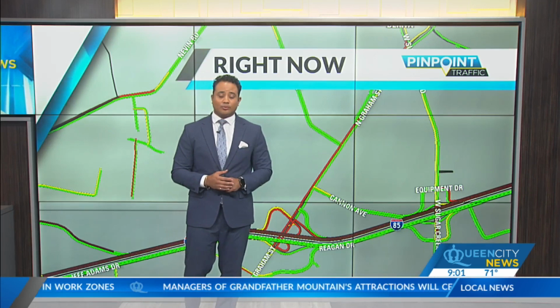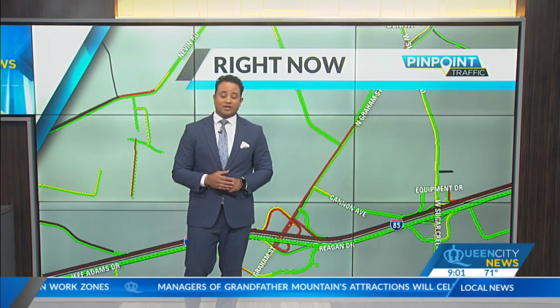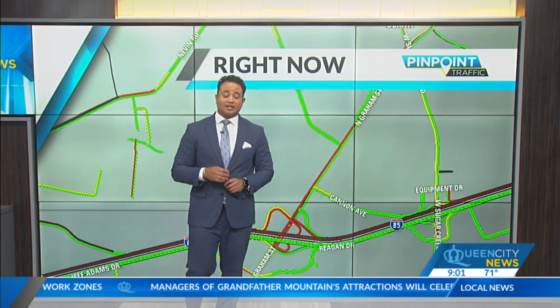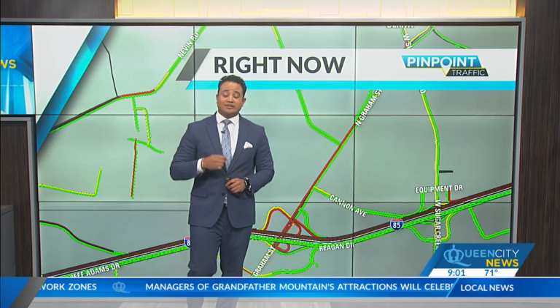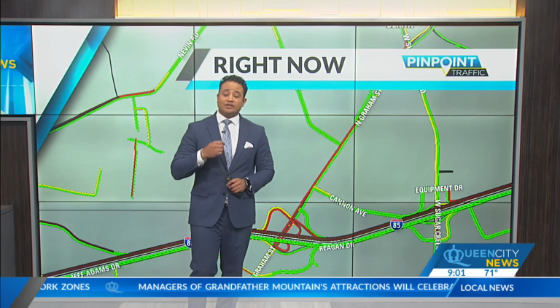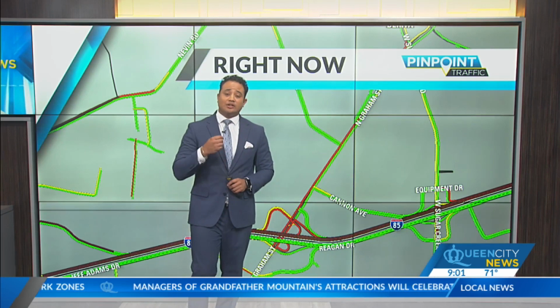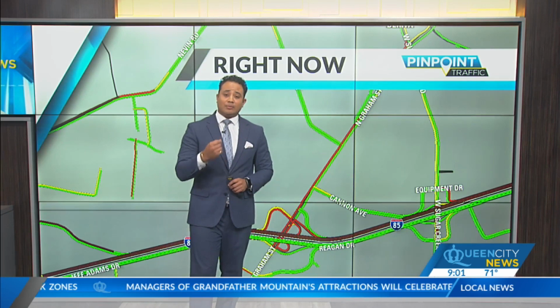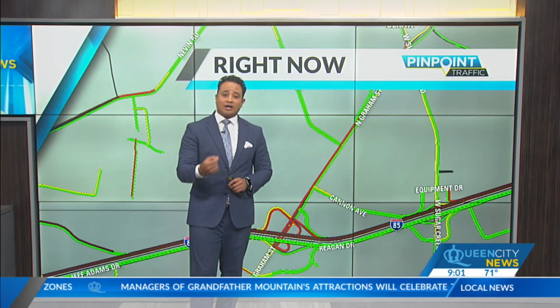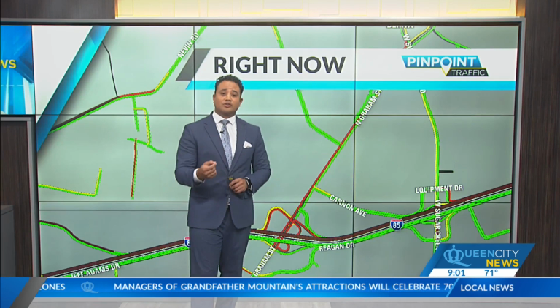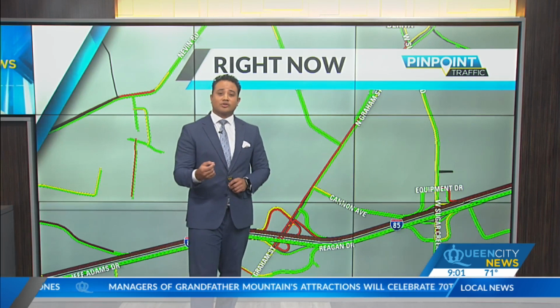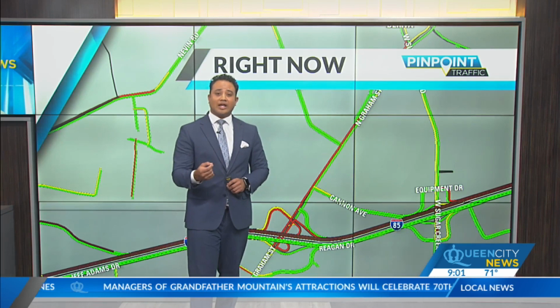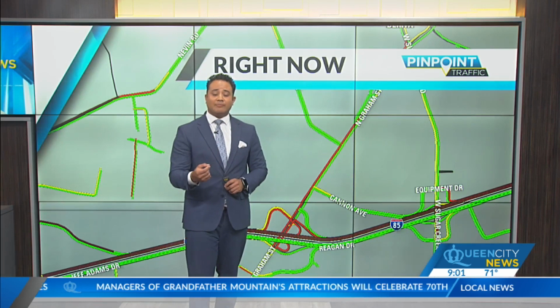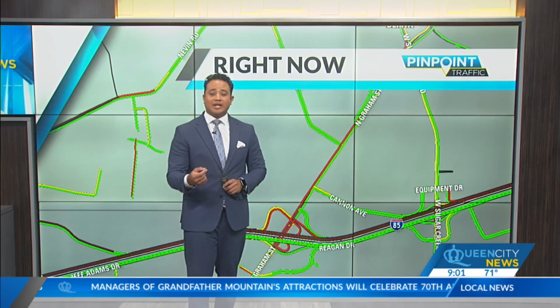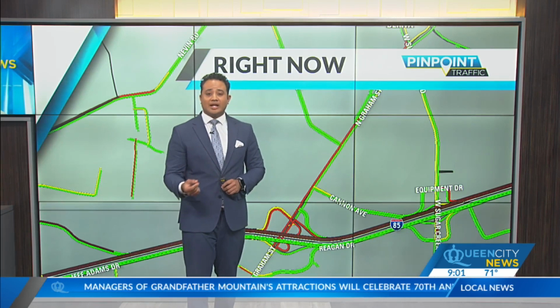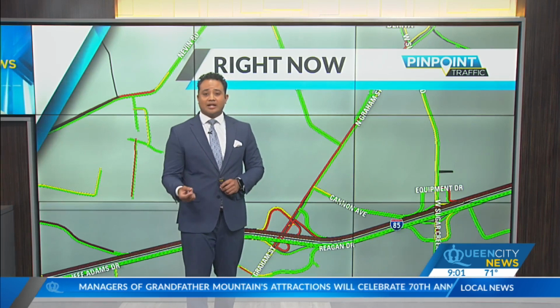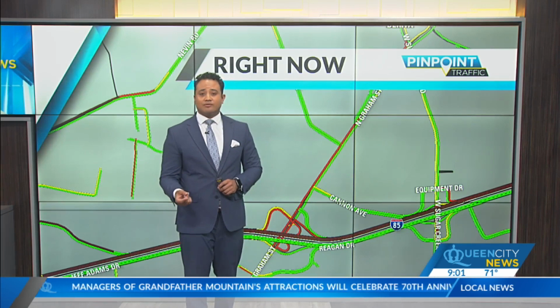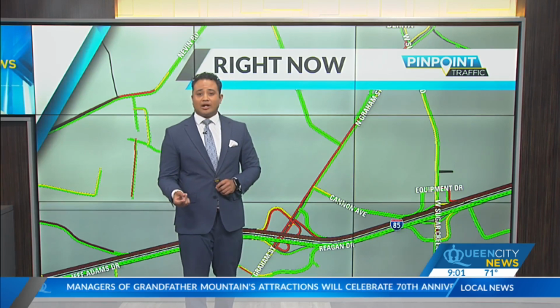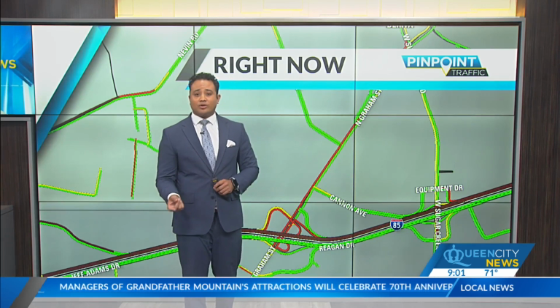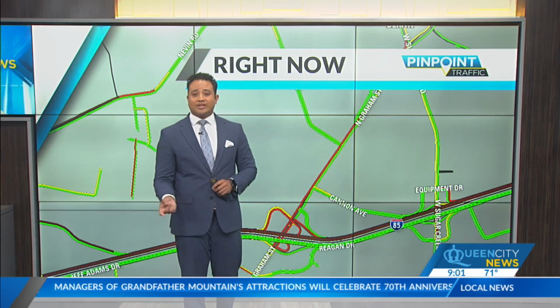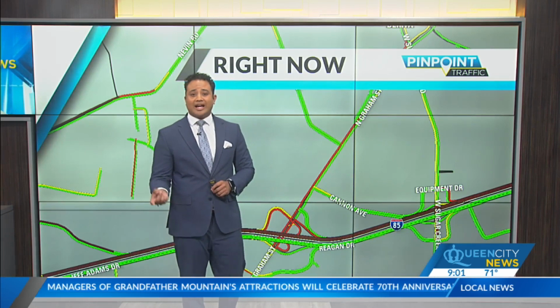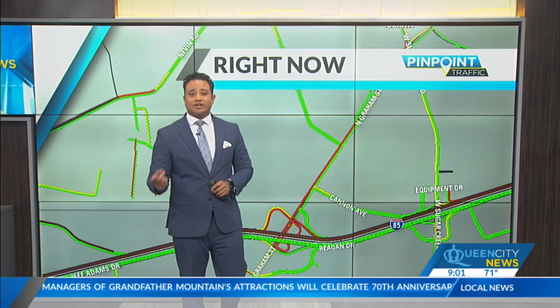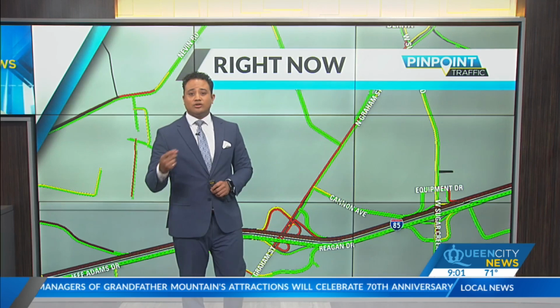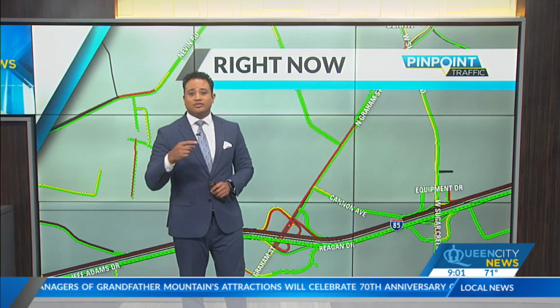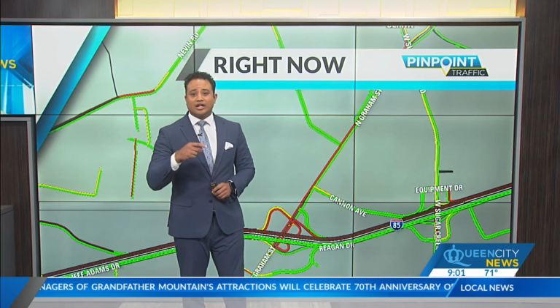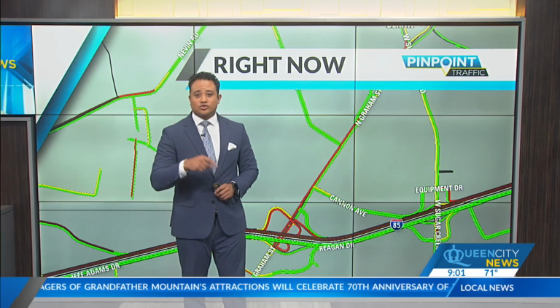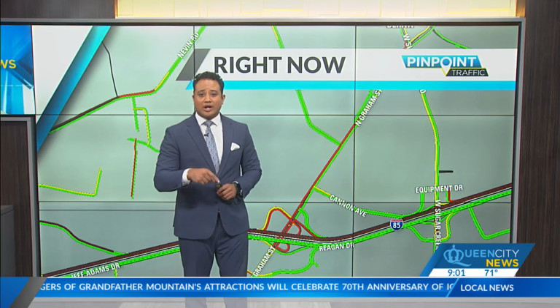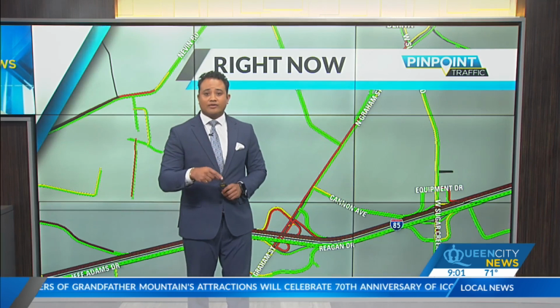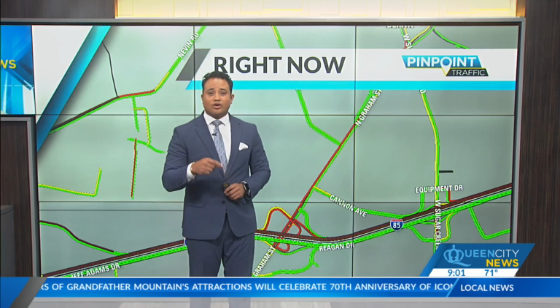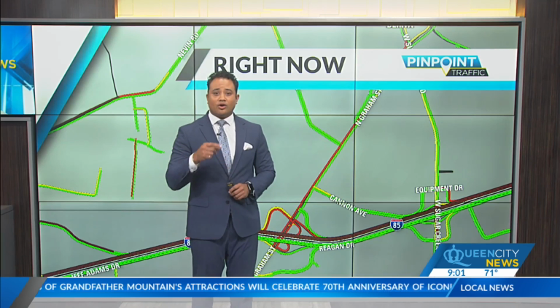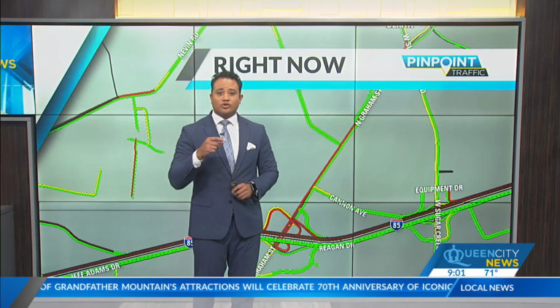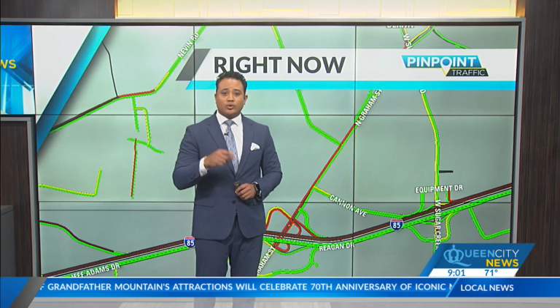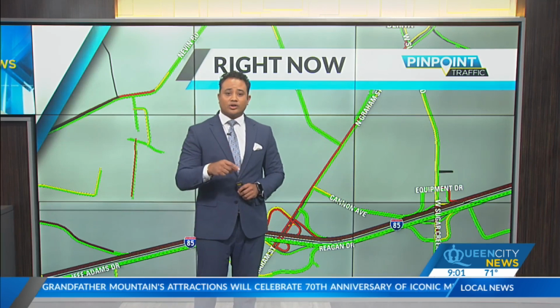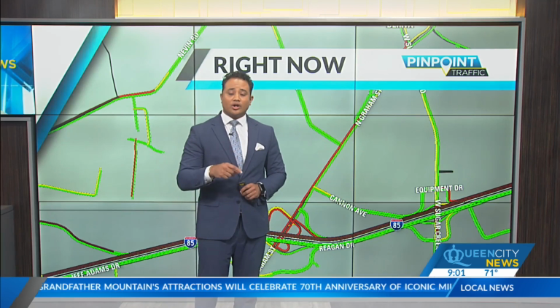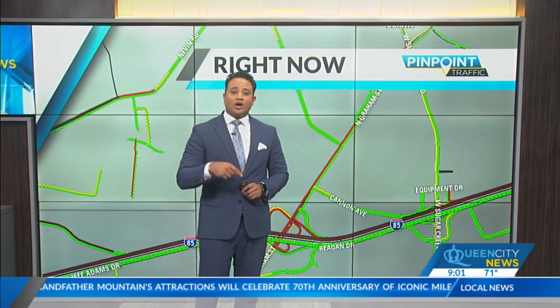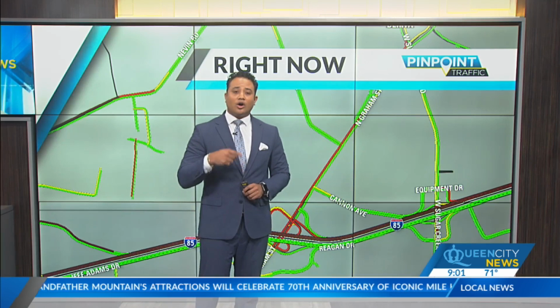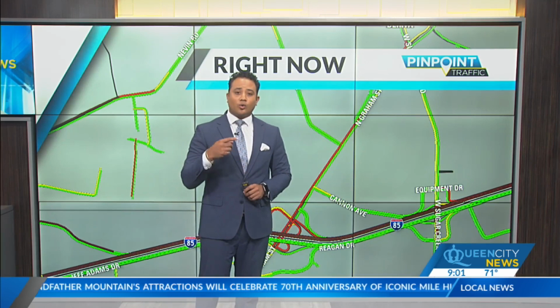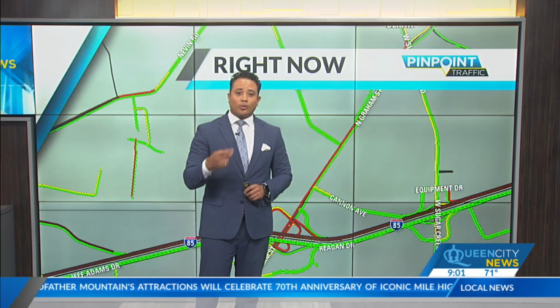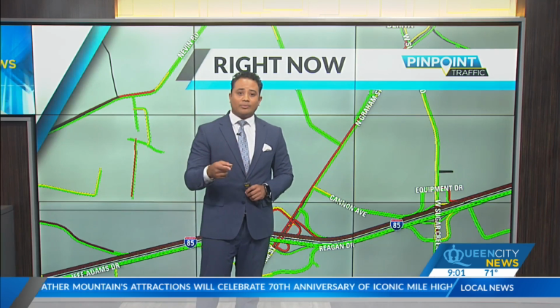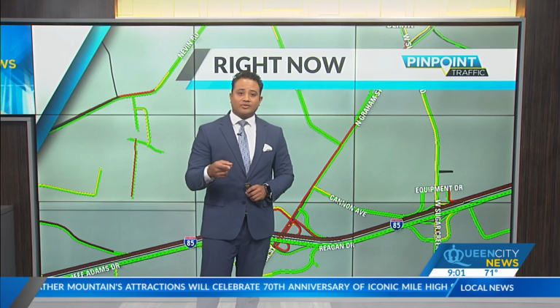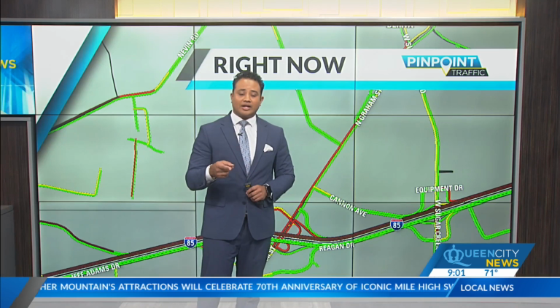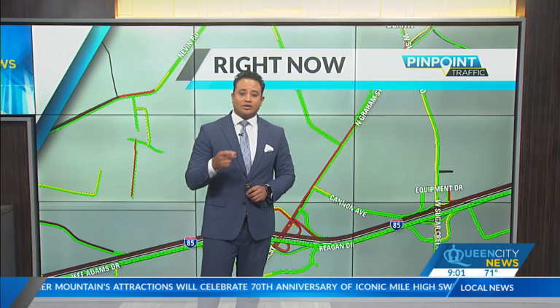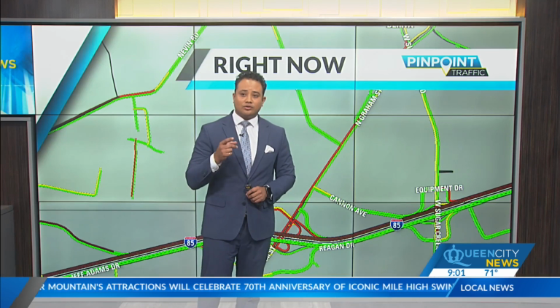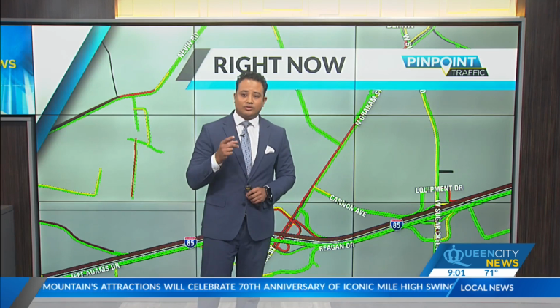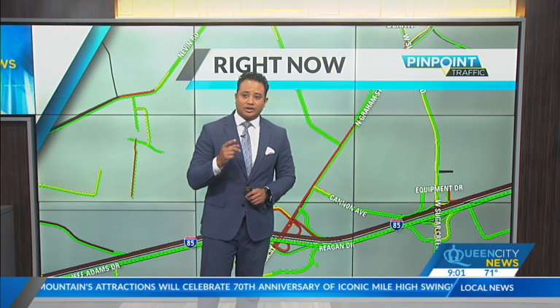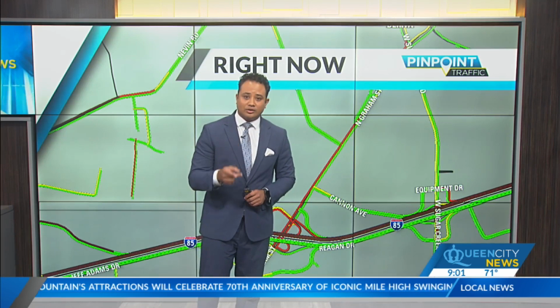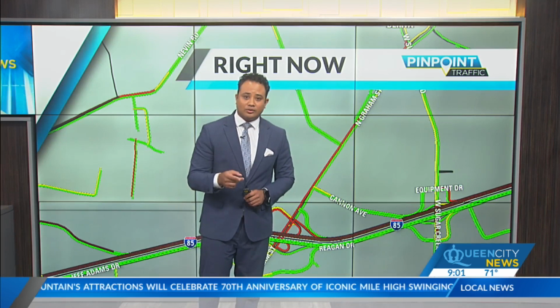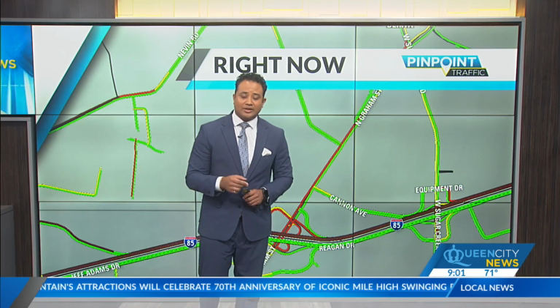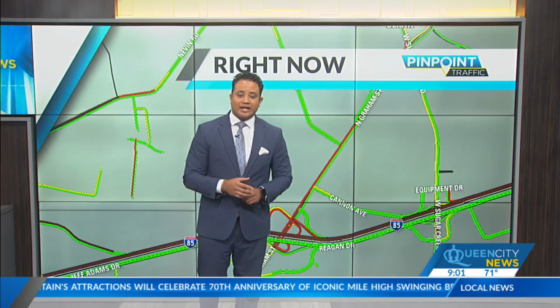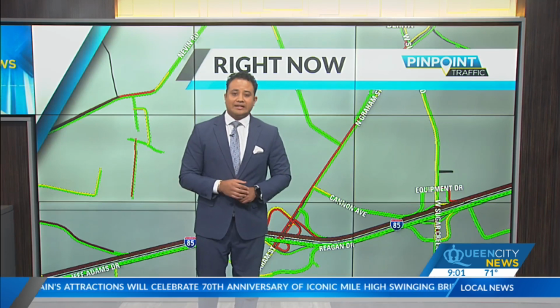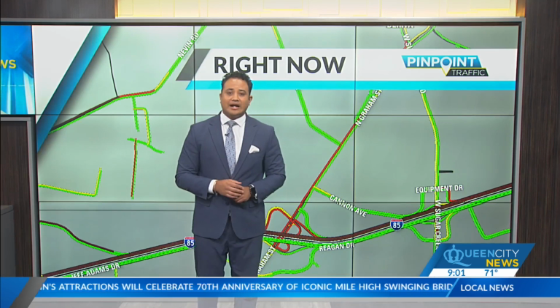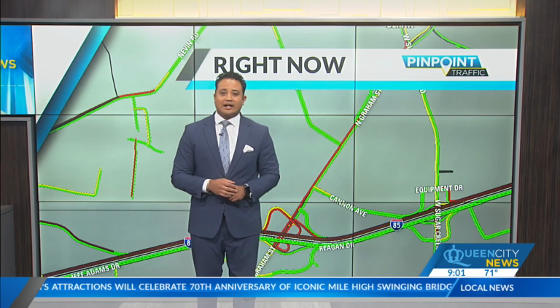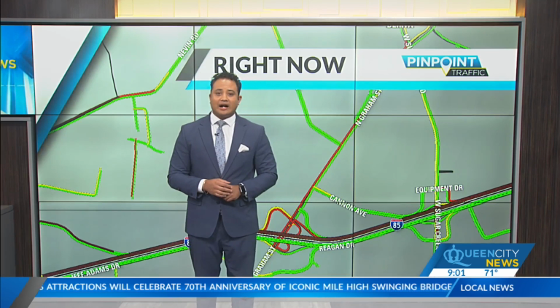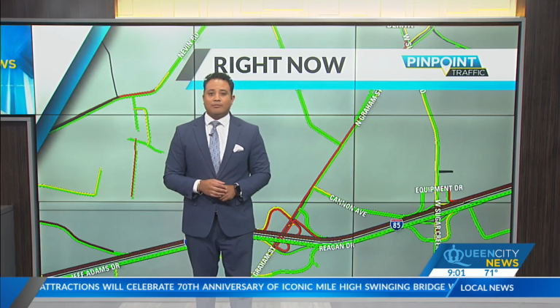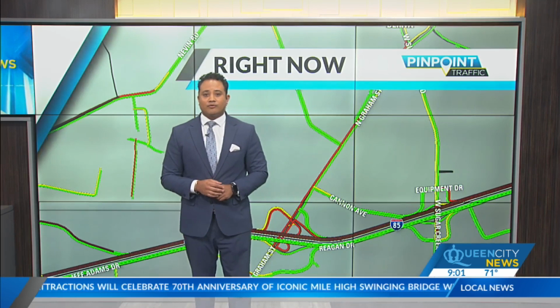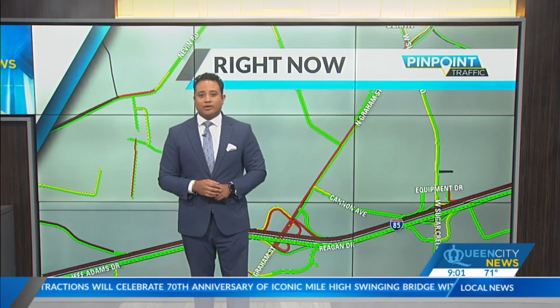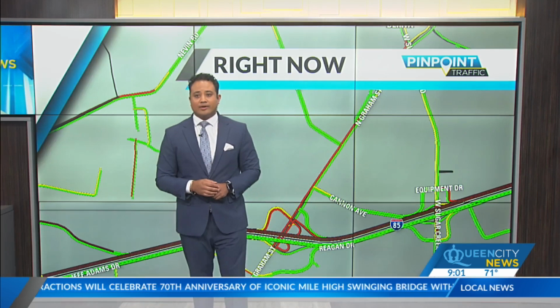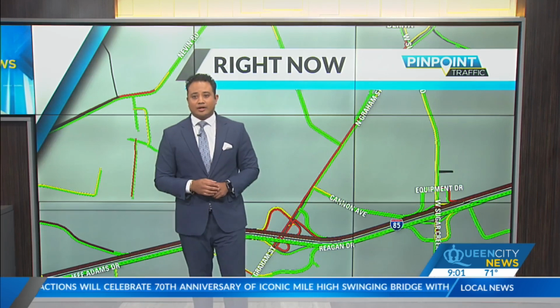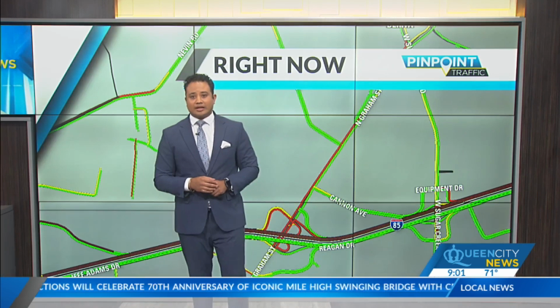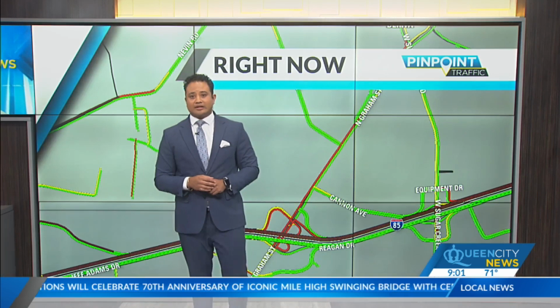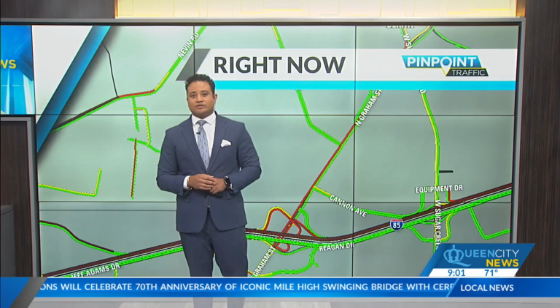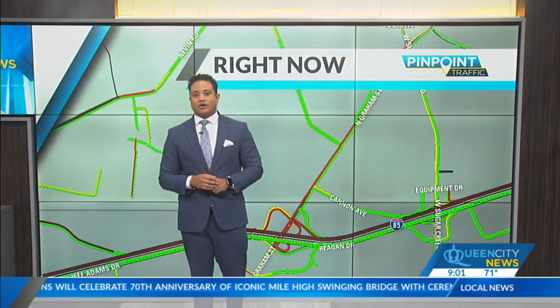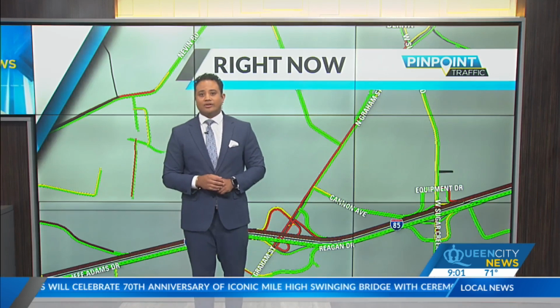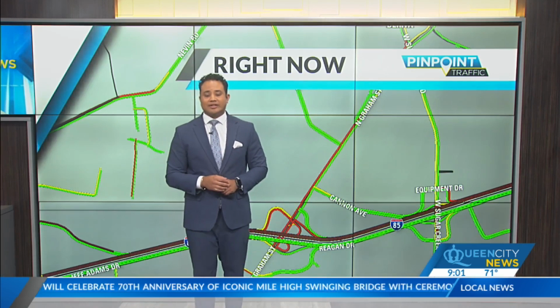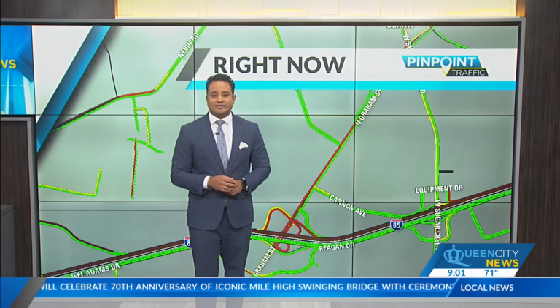We're going to continue to monitor that. You can follow us at QCN Traffic on Twitter, our website QCnews.com, for the very latest on this.